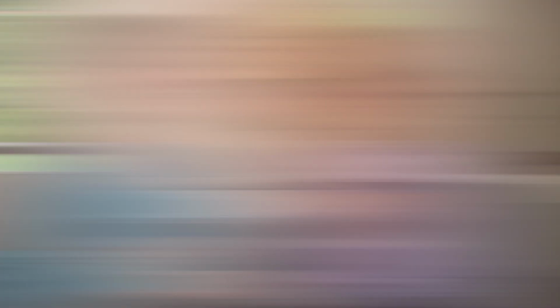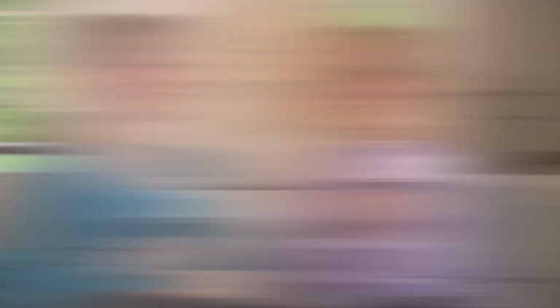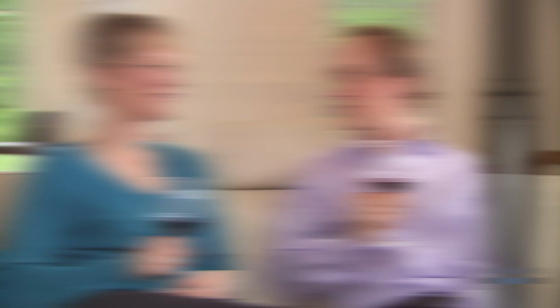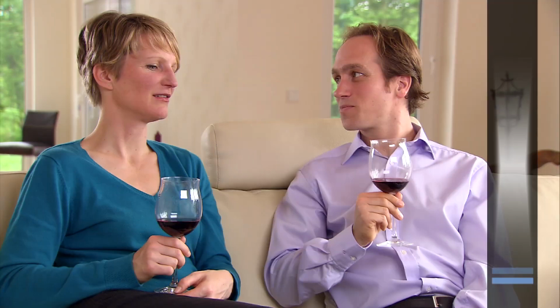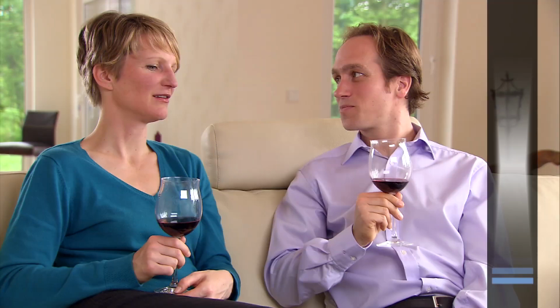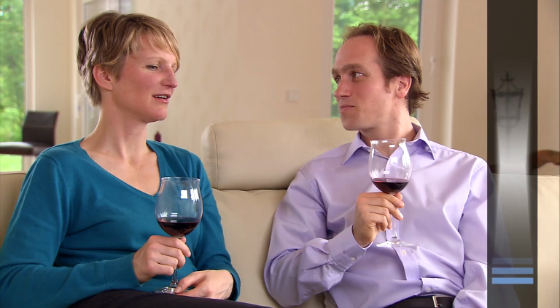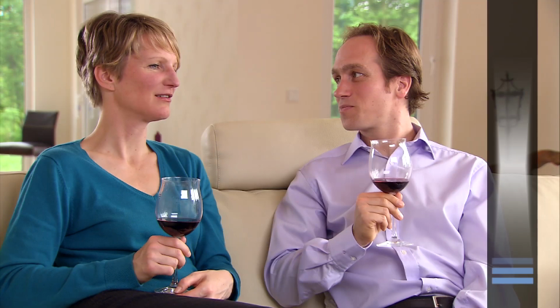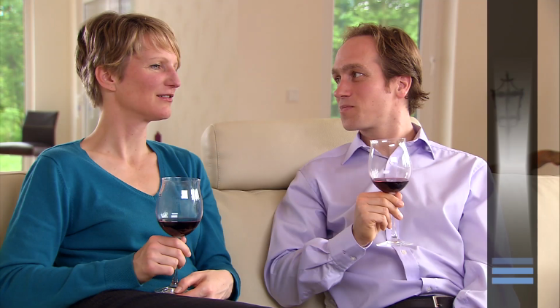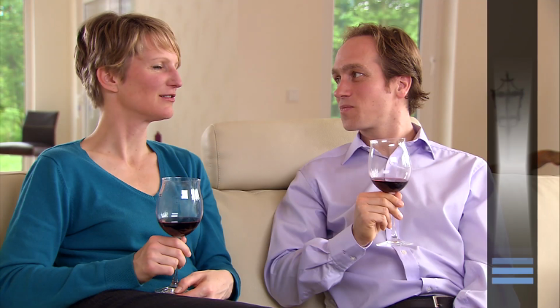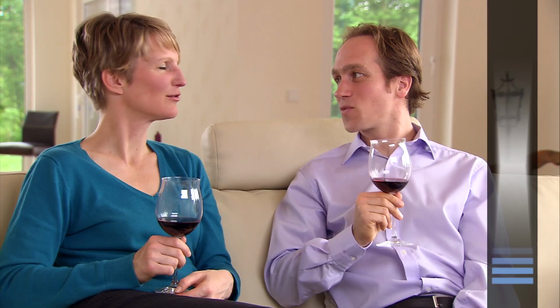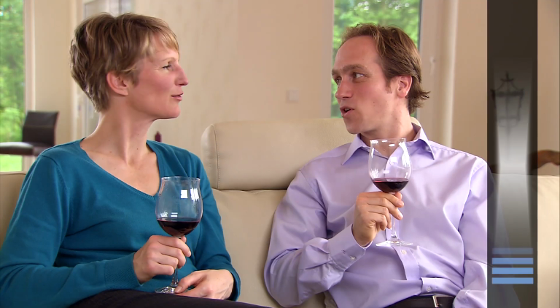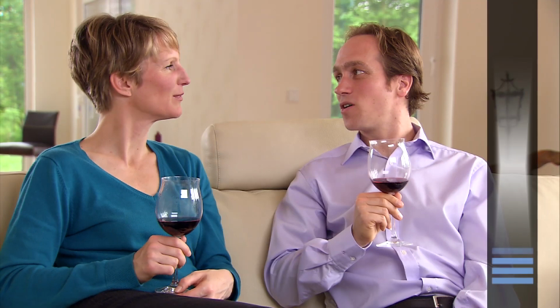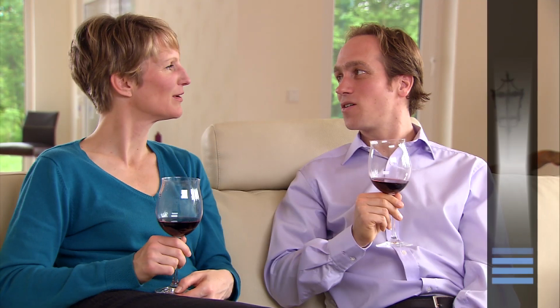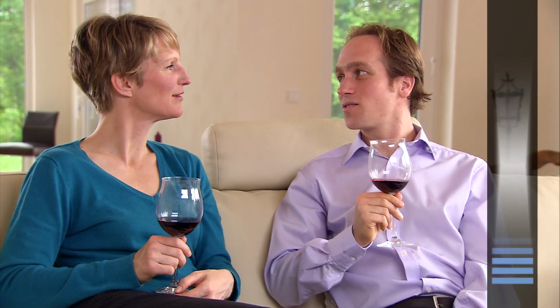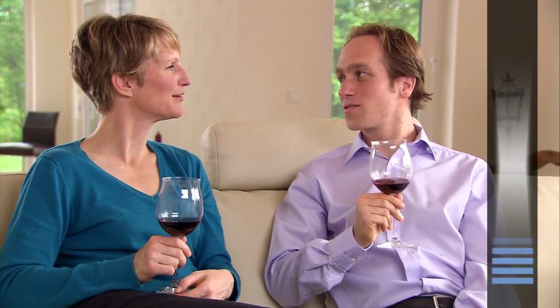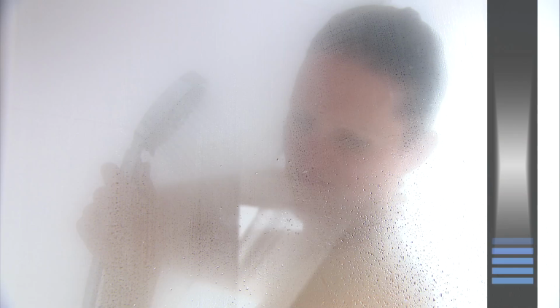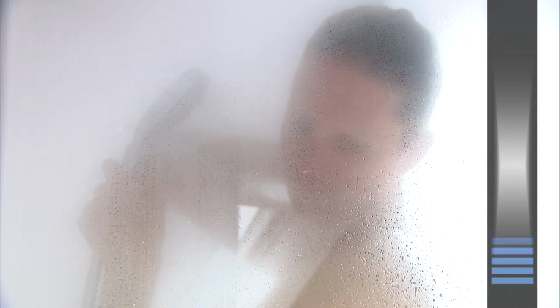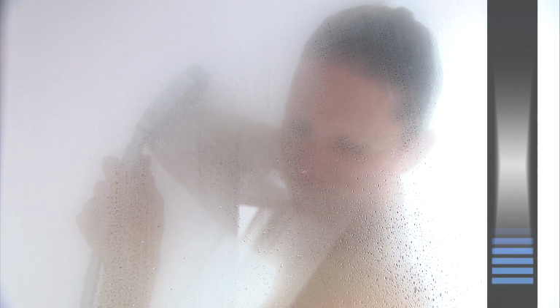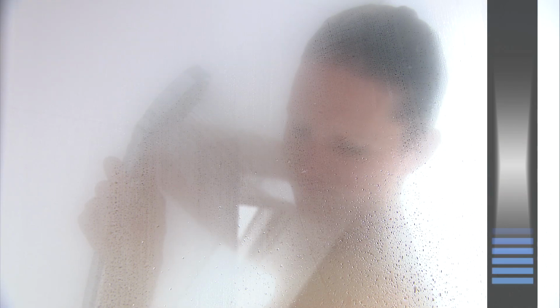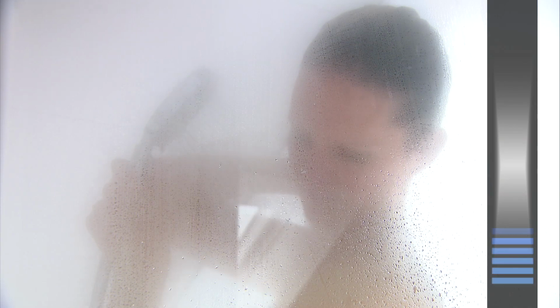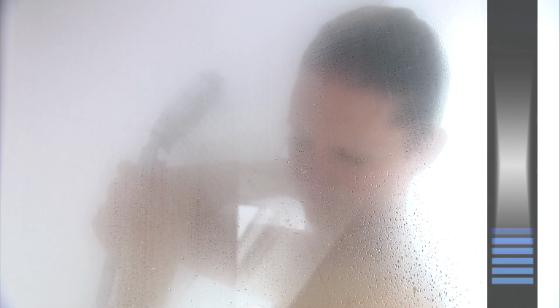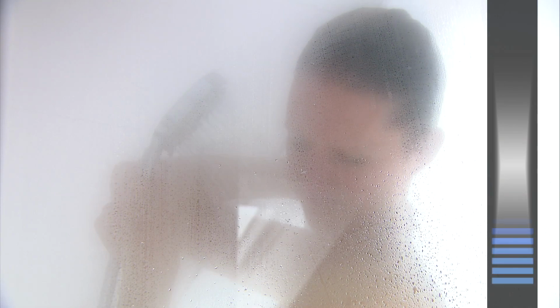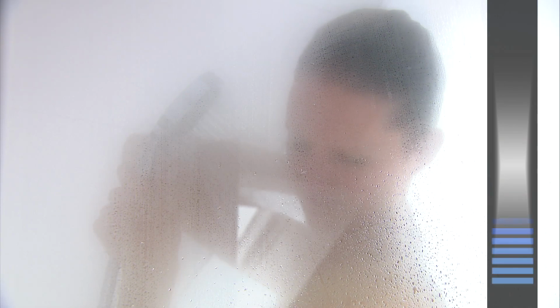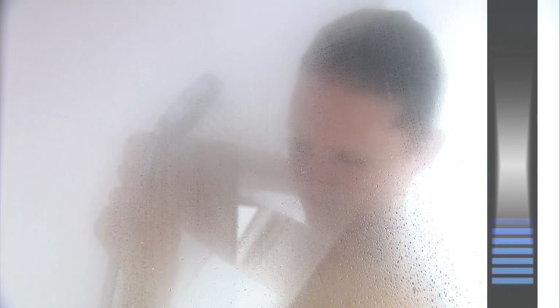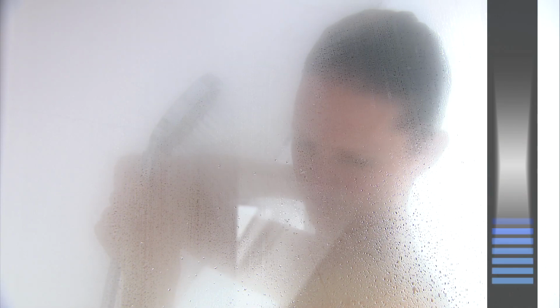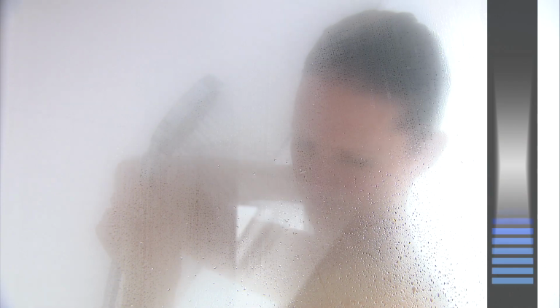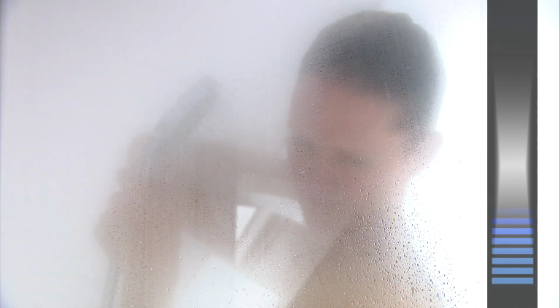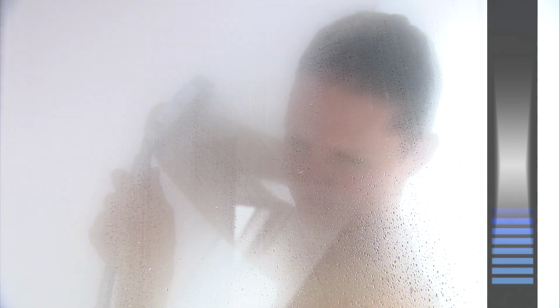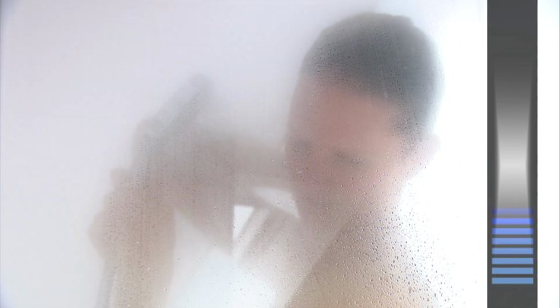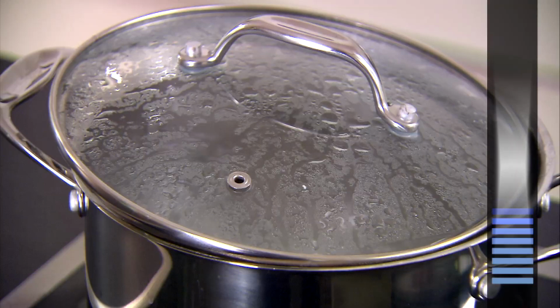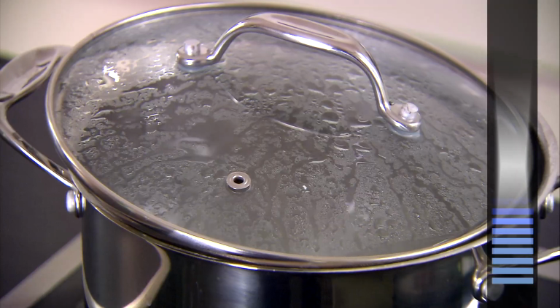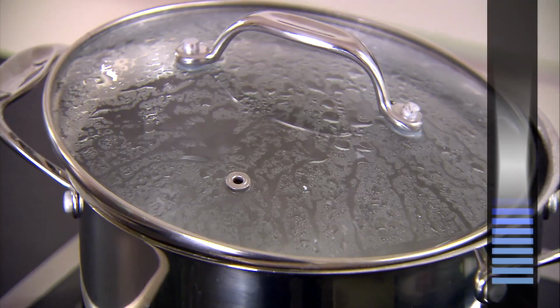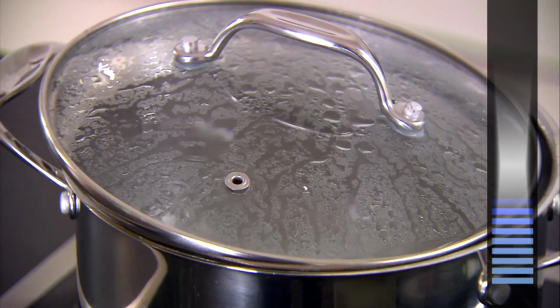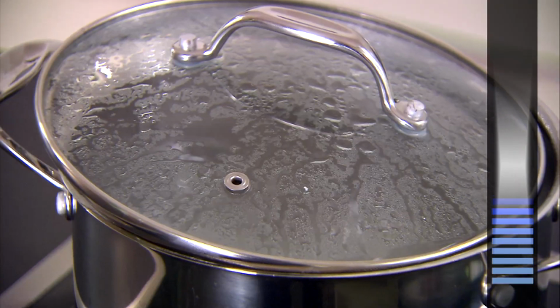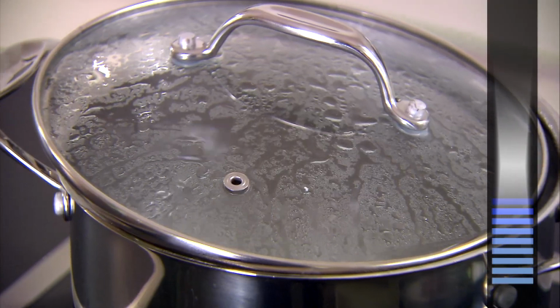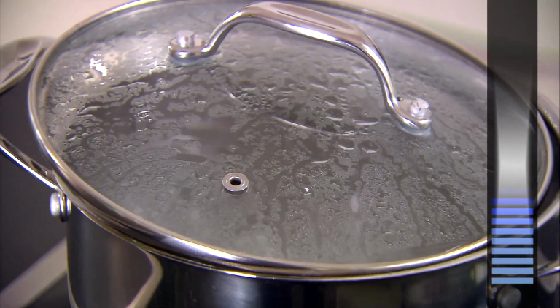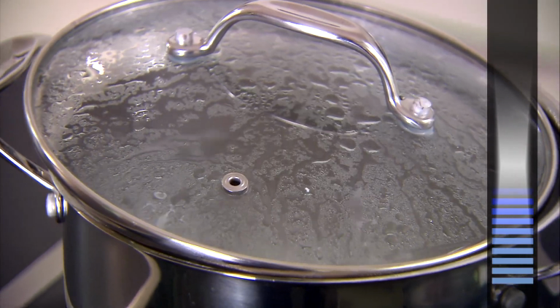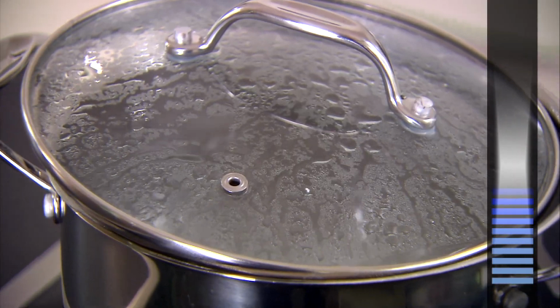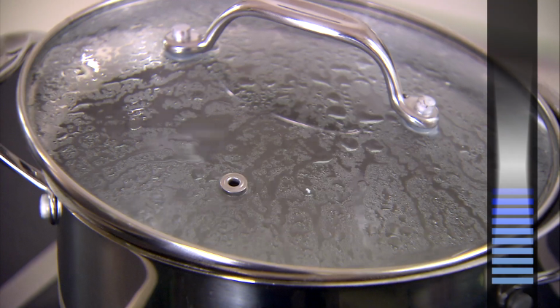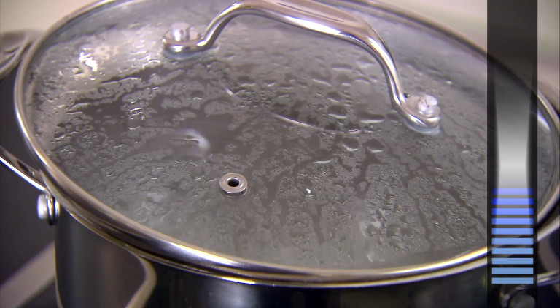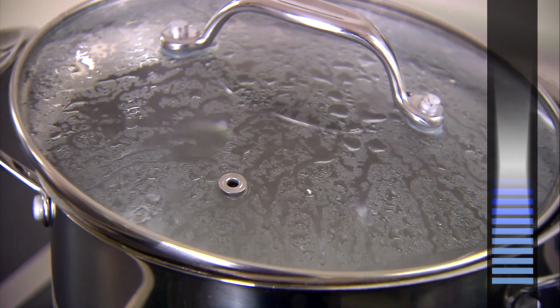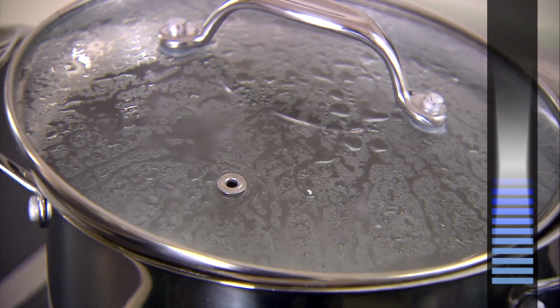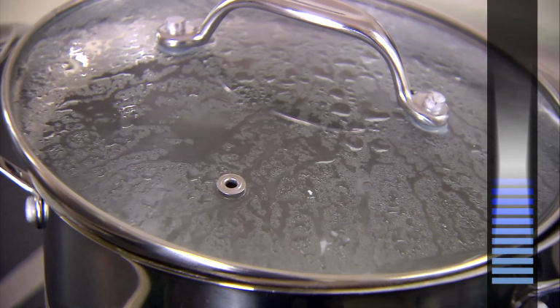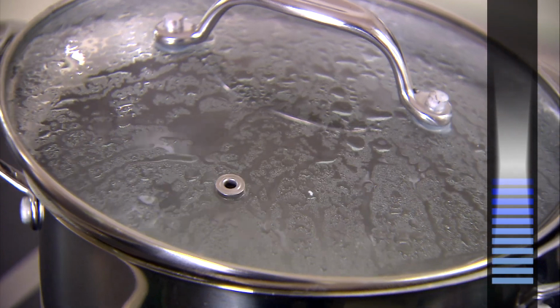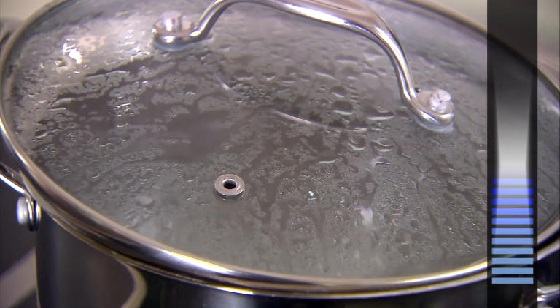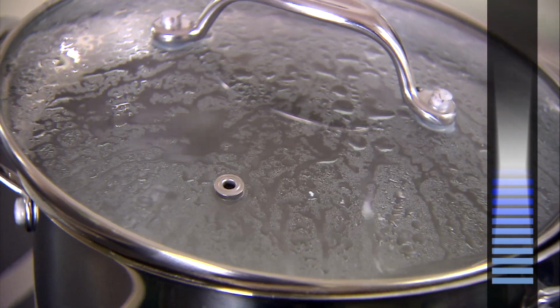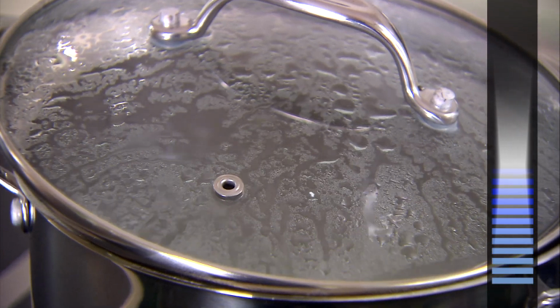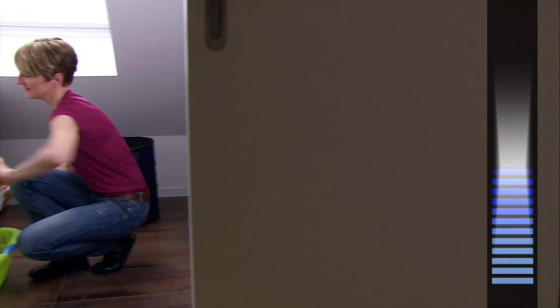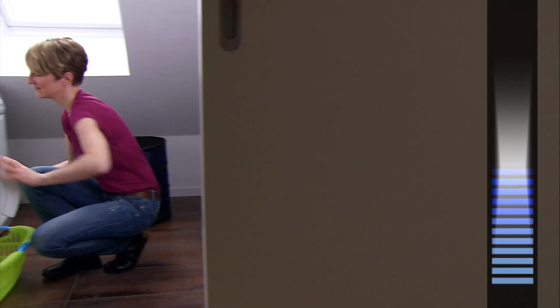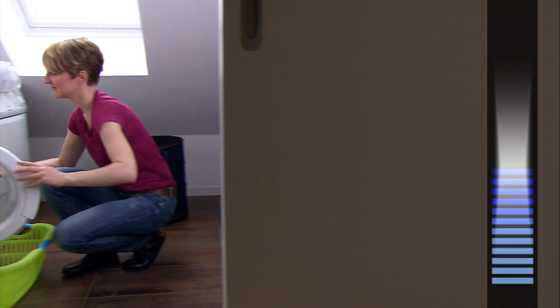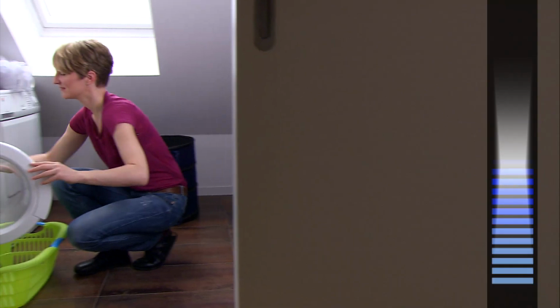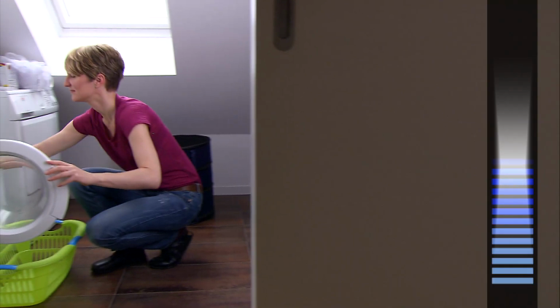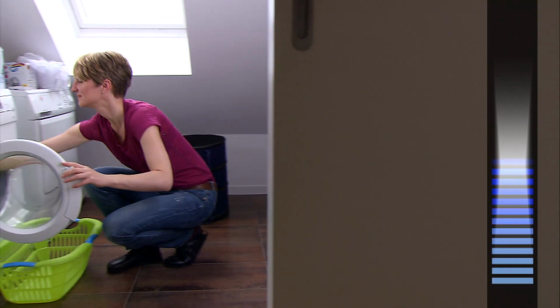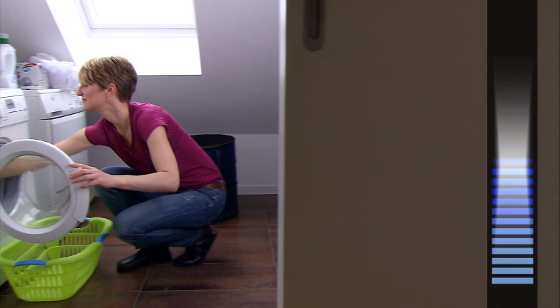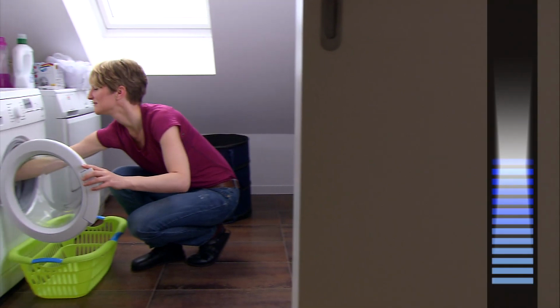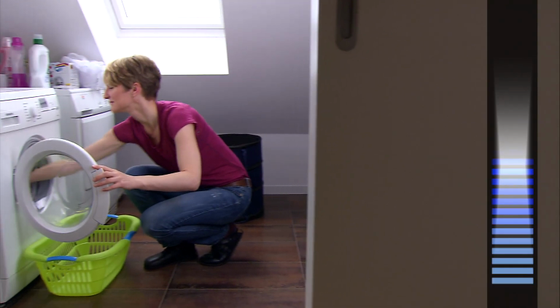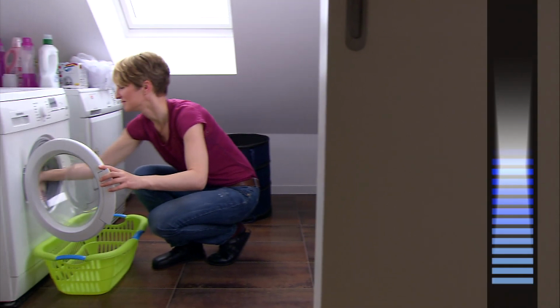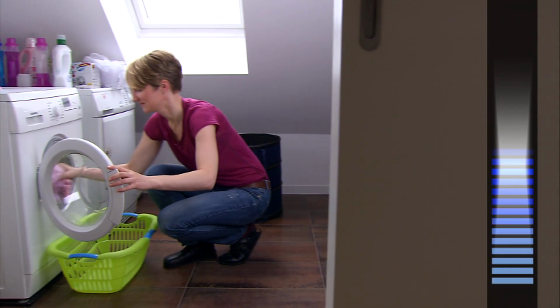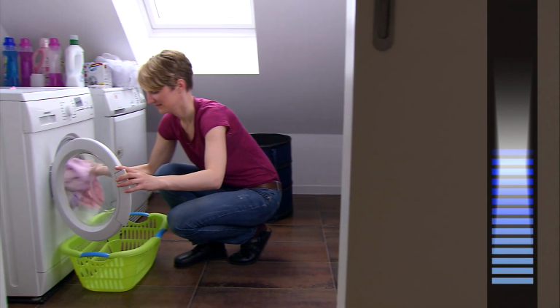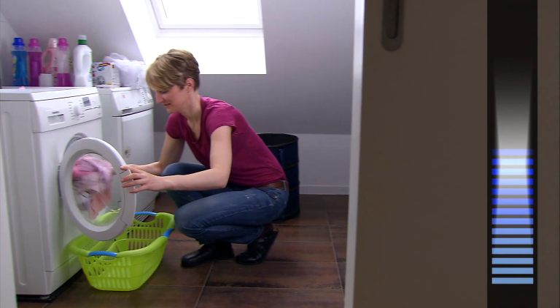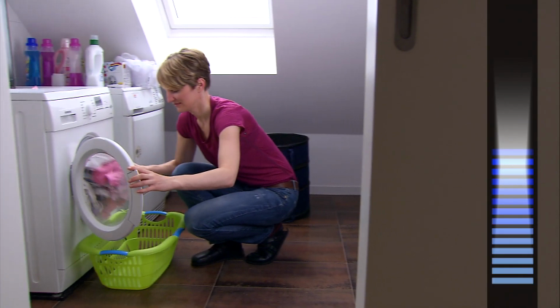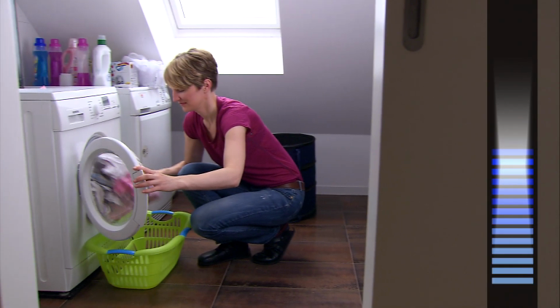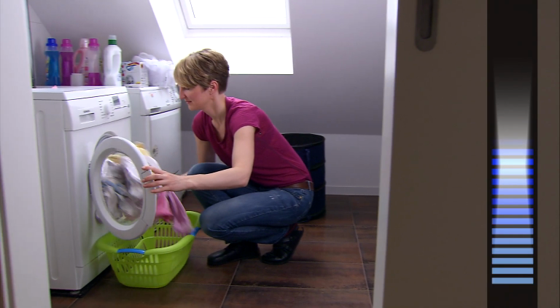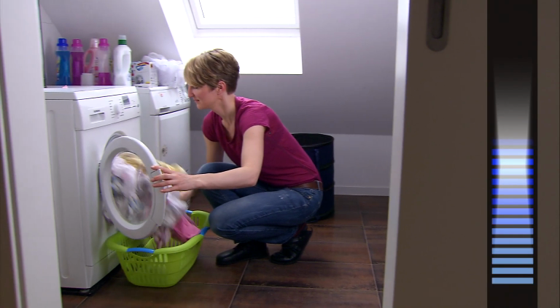Humidity in the home is caused by breathing, showering, cooking and drying clothes. This is perfectly normal.